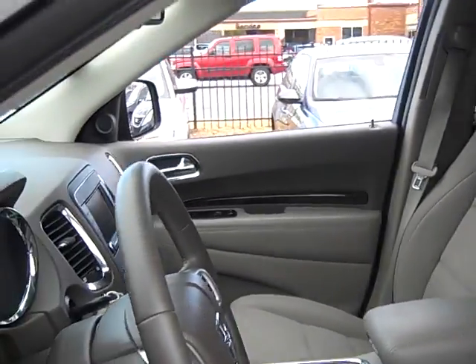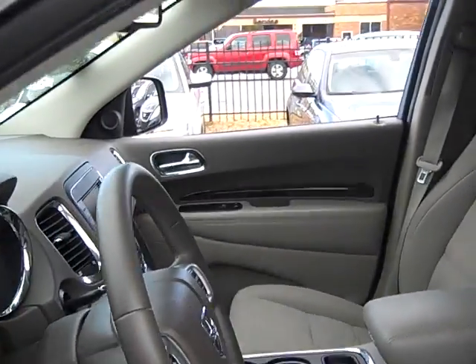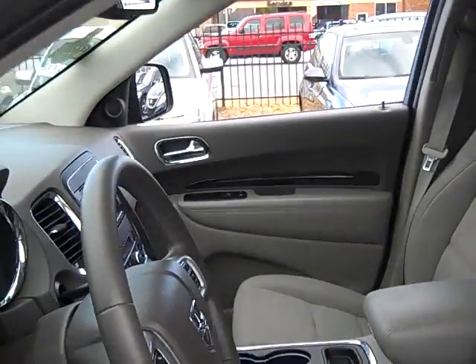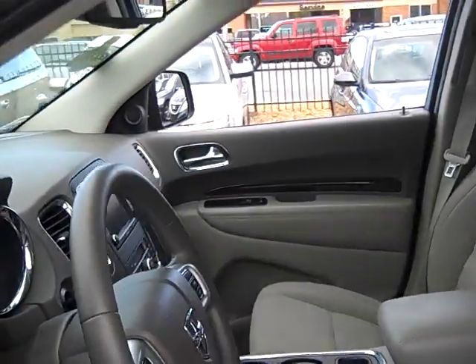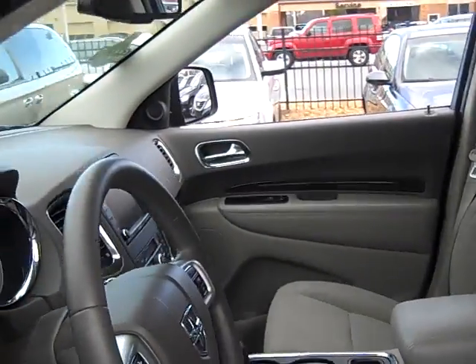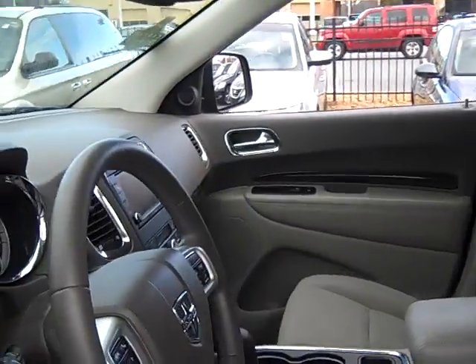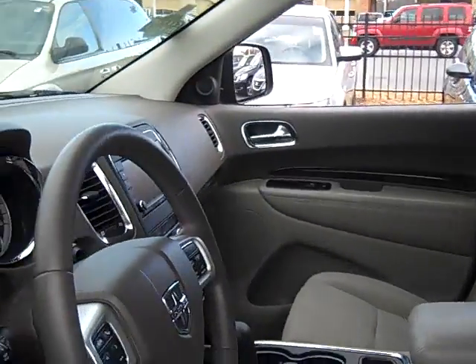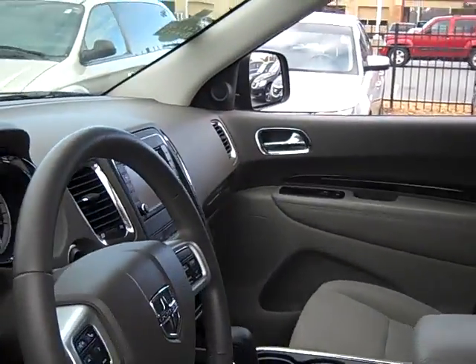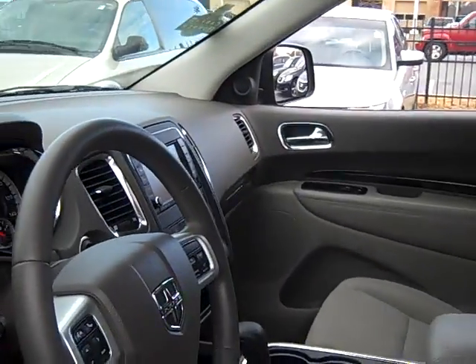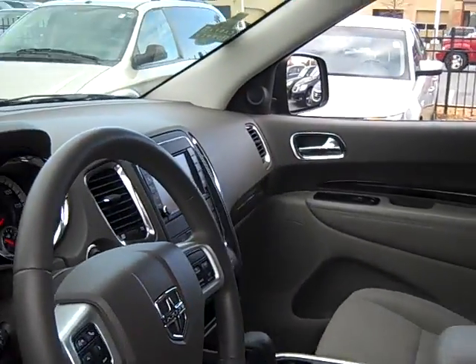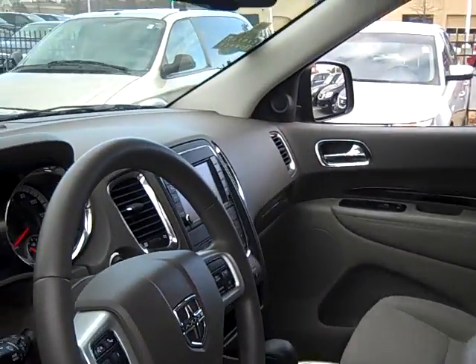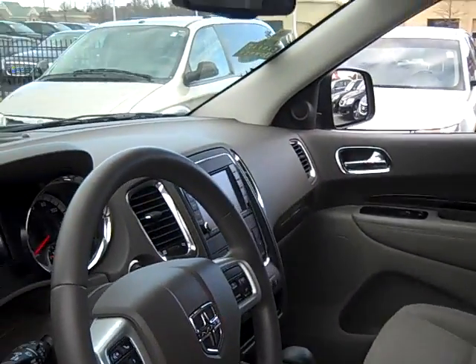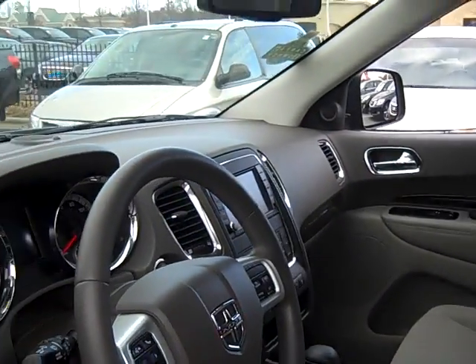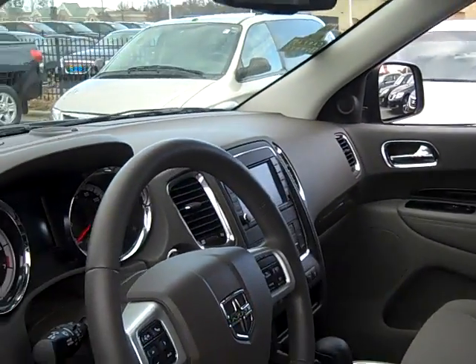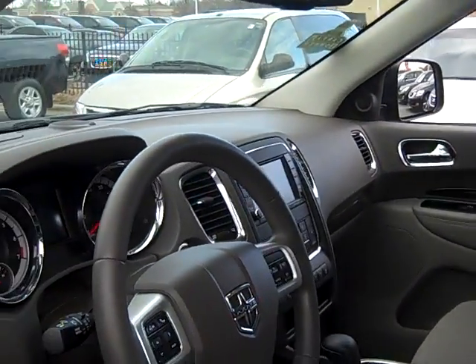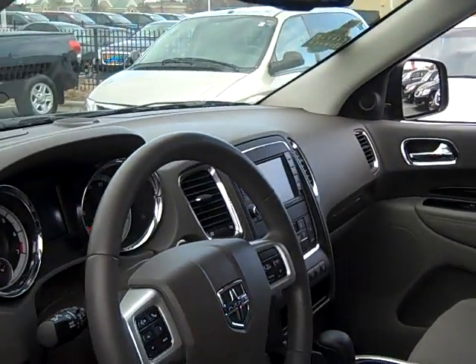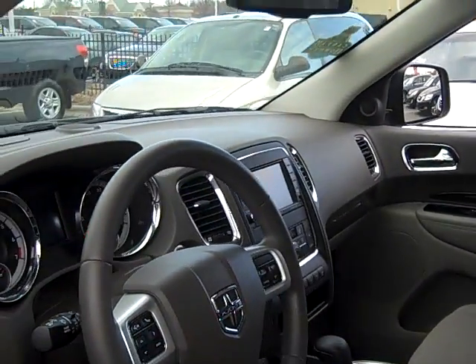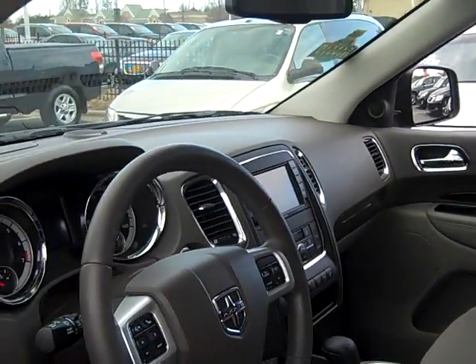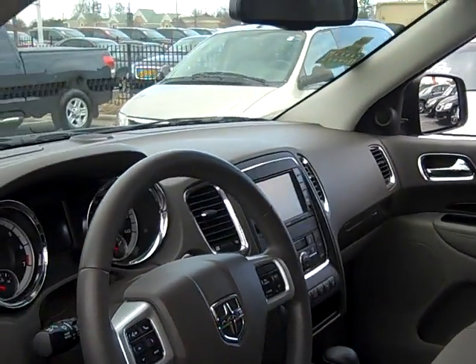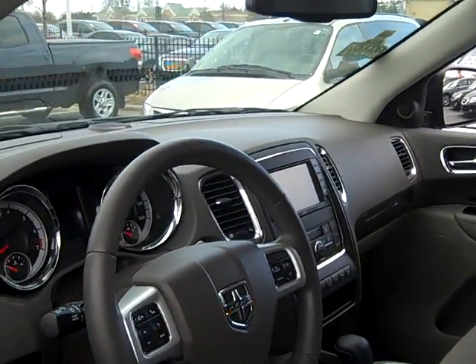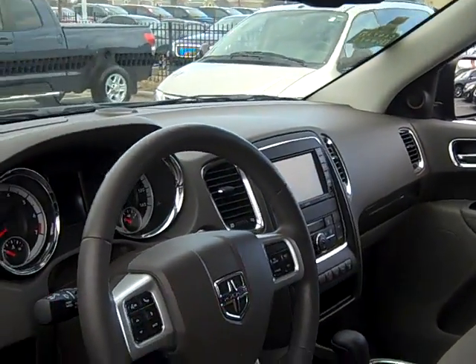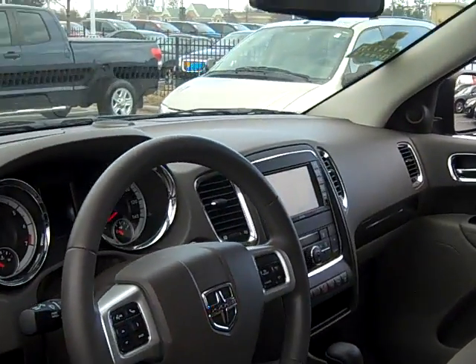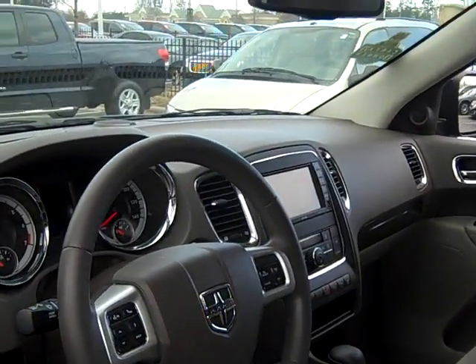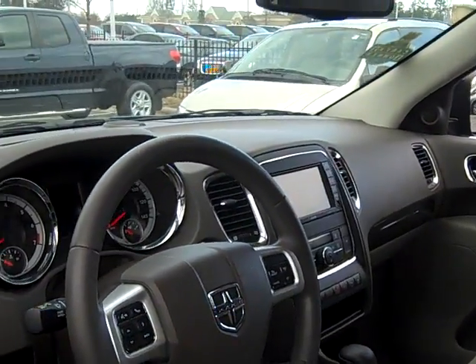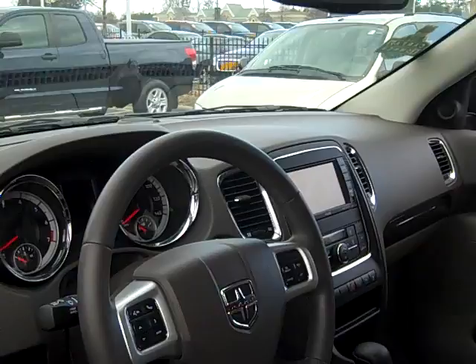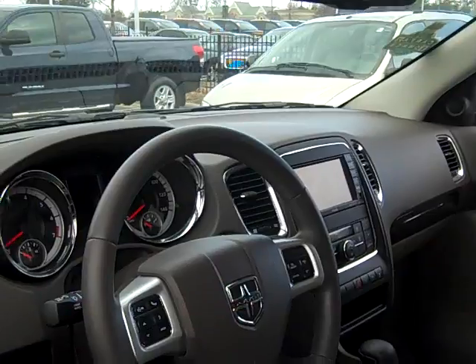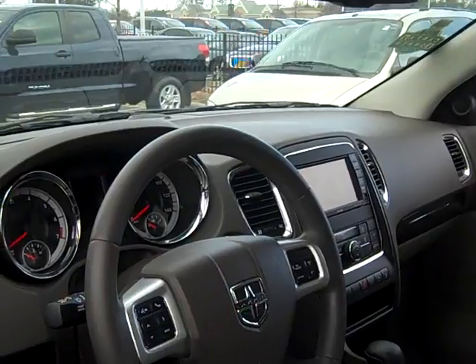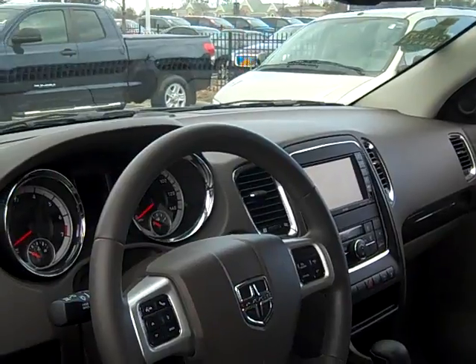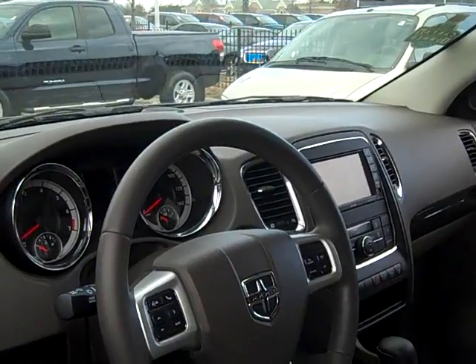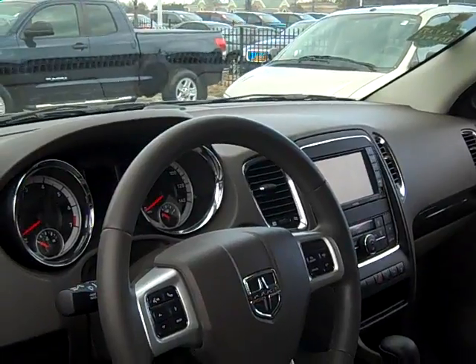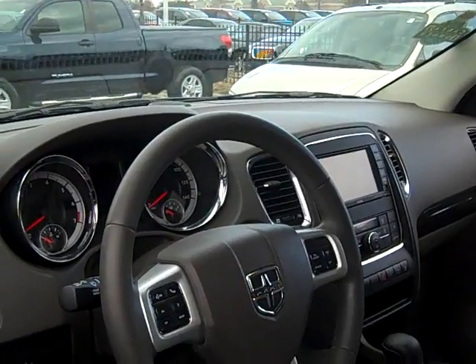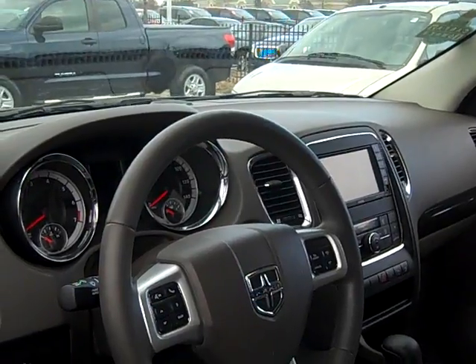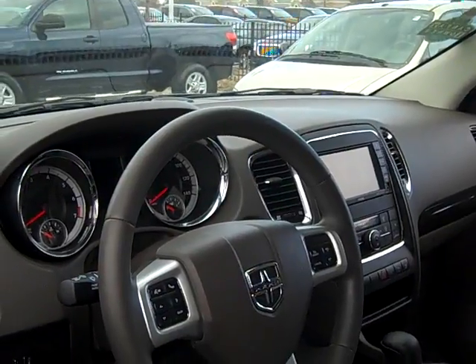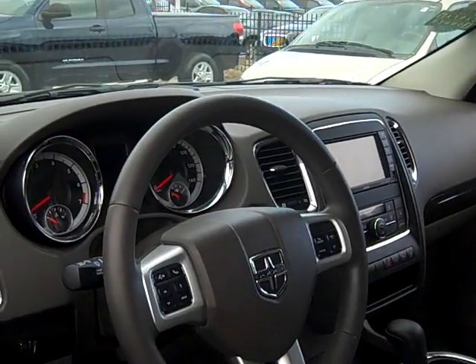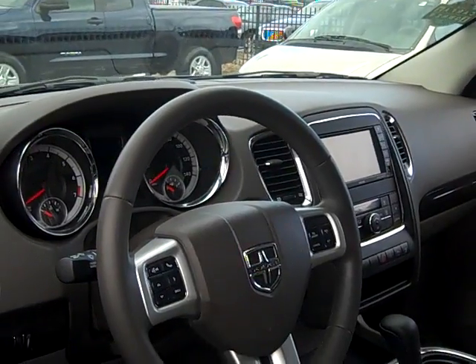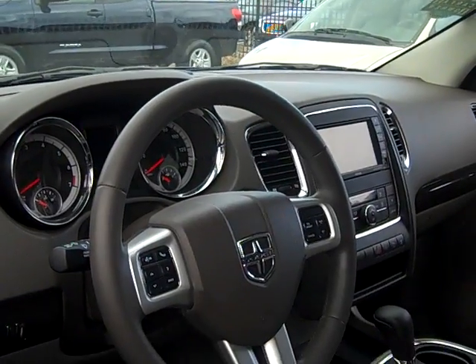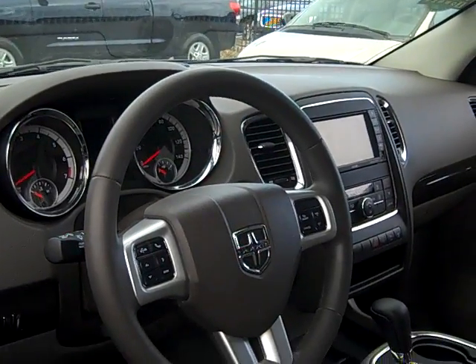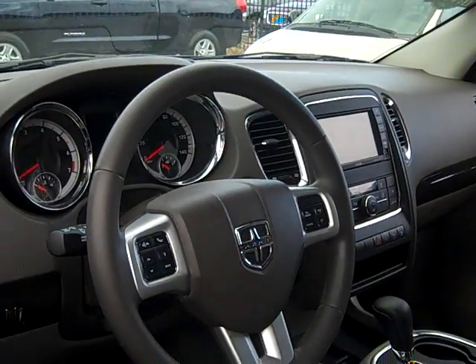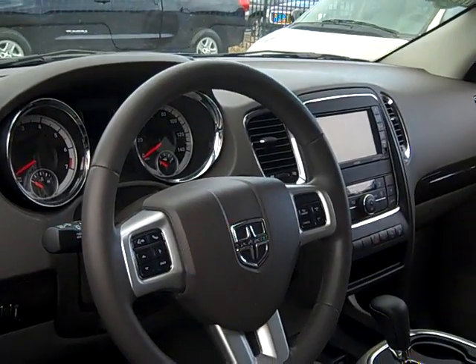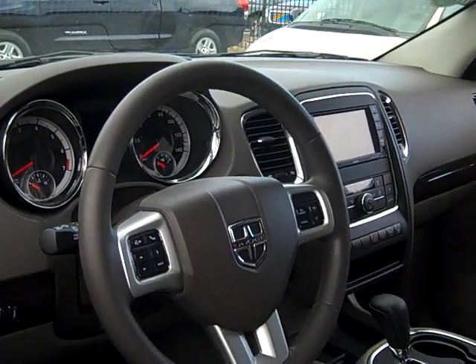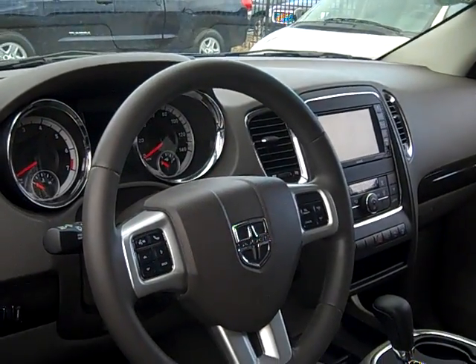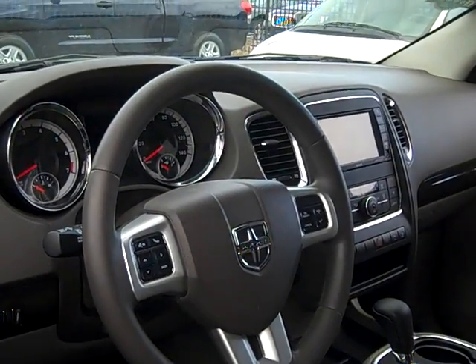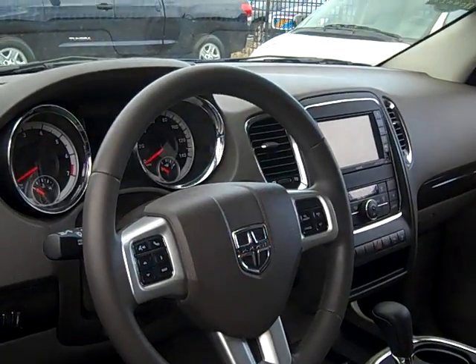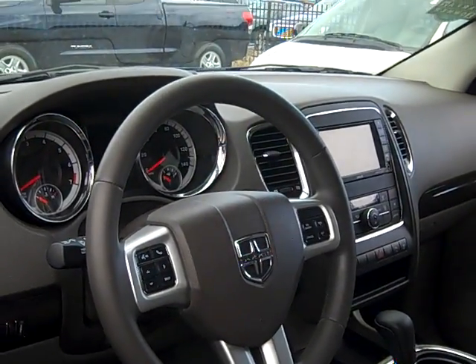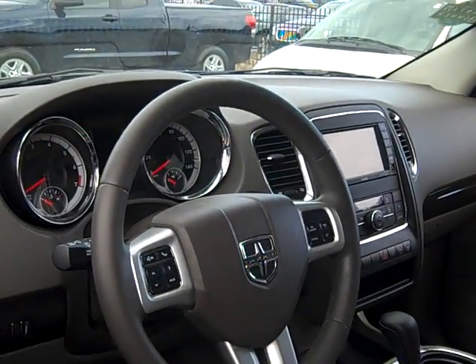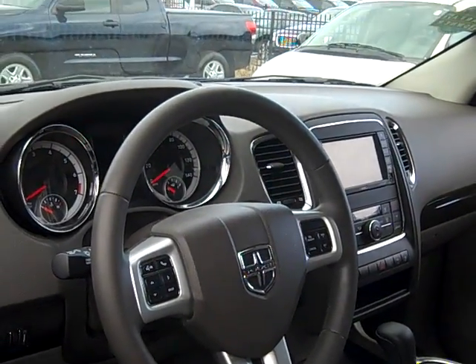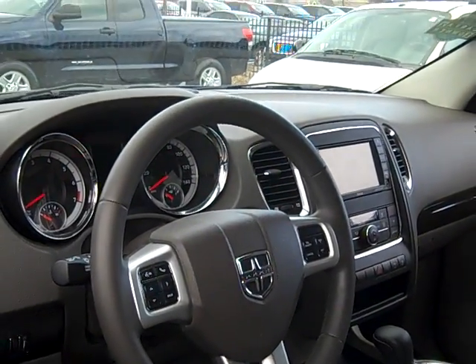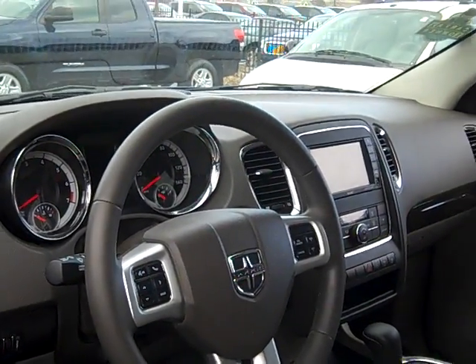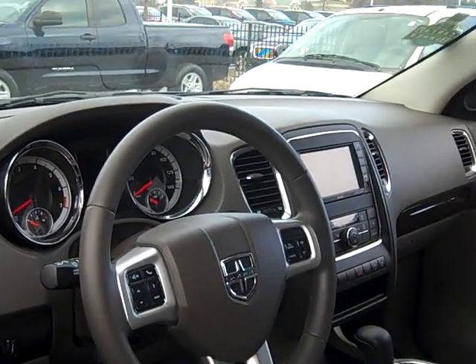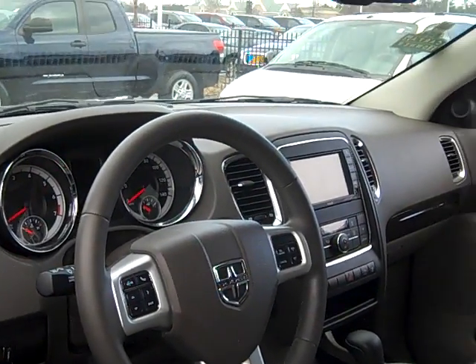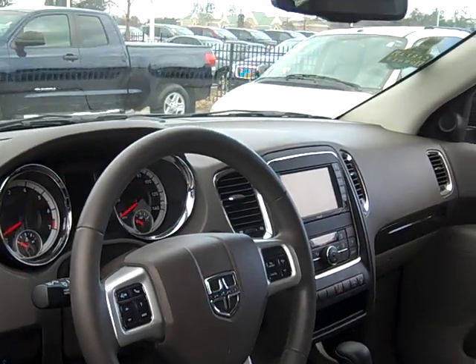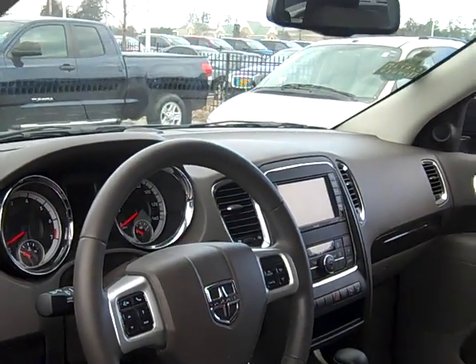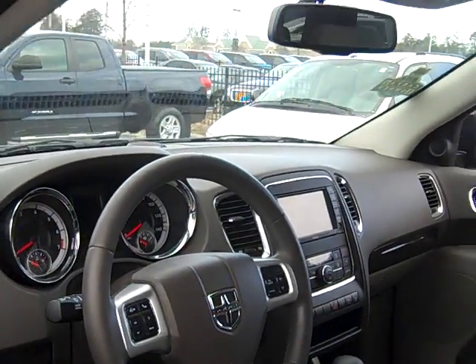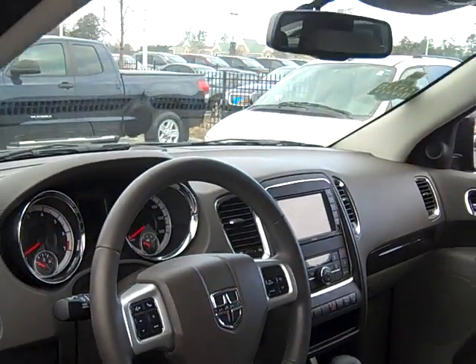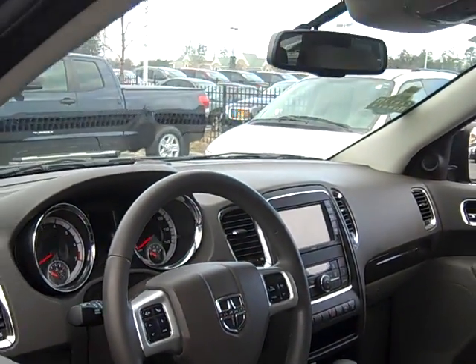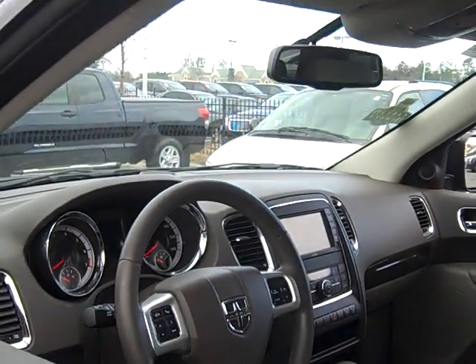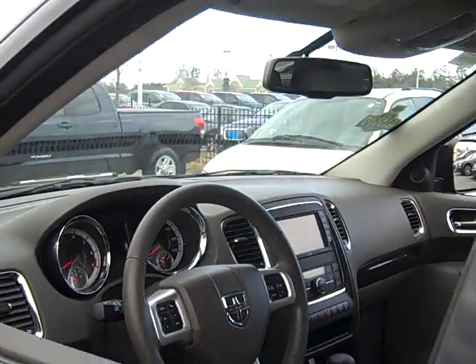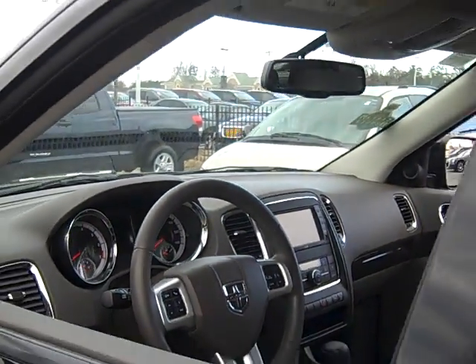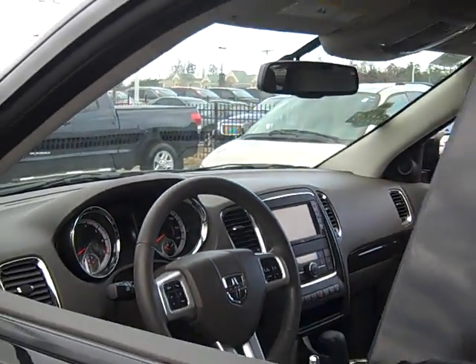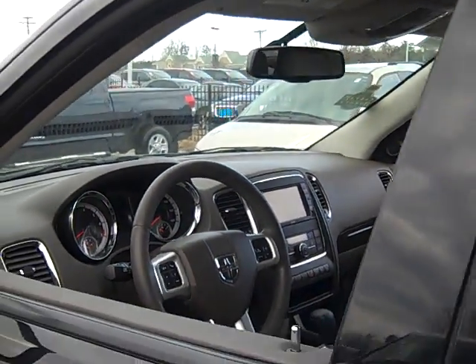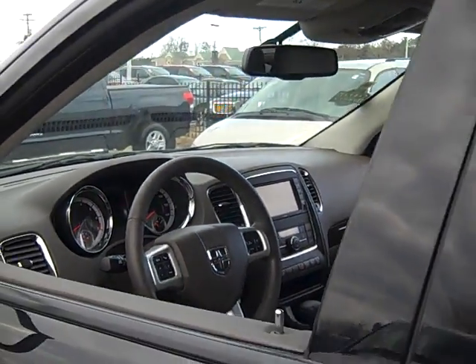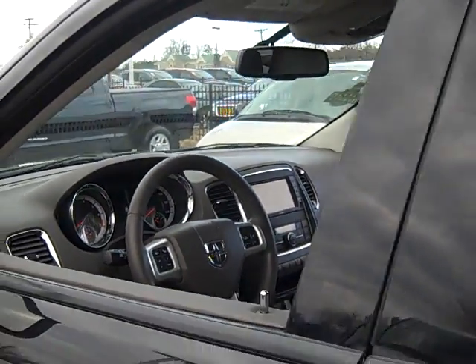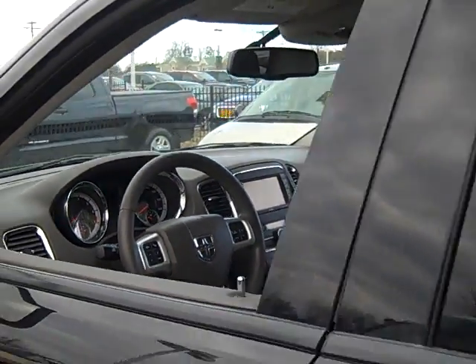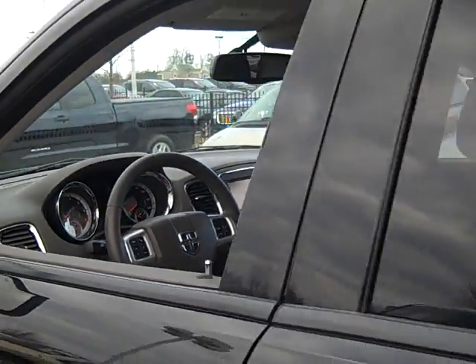This vehicle comes with a radio, steering wheel mounted audio controls, and a CD and MP3 player, giving it a high-tech and fun feel.